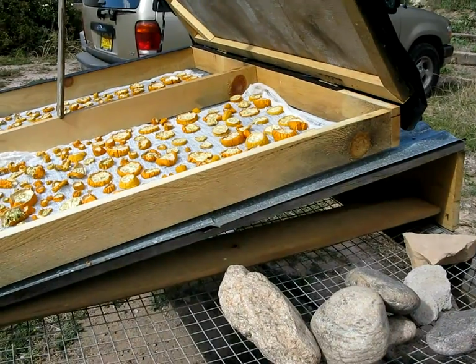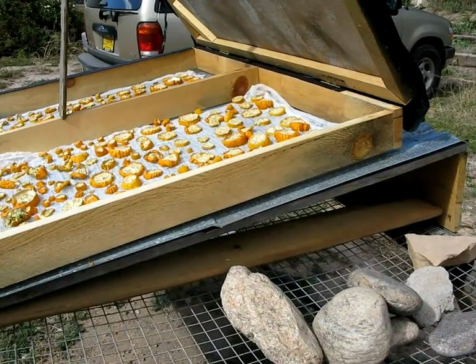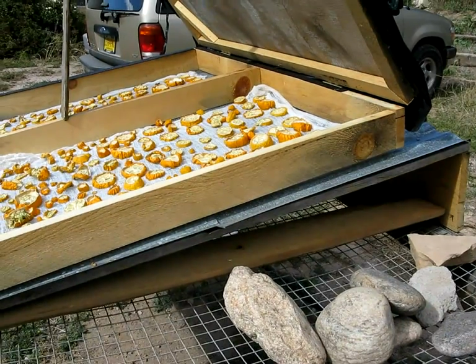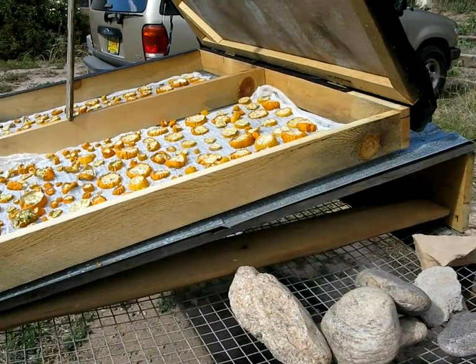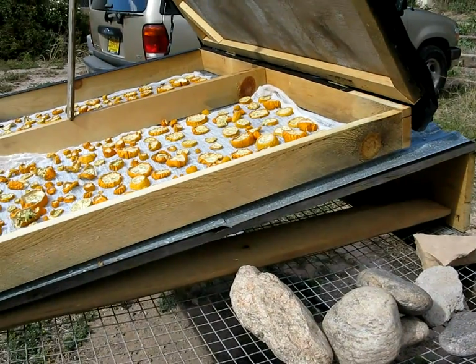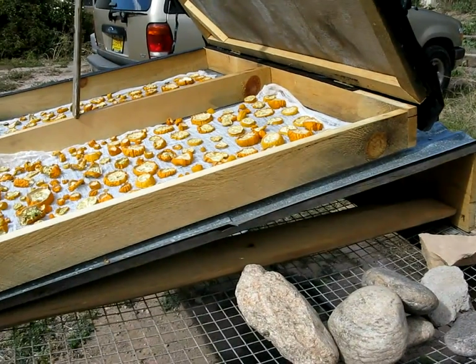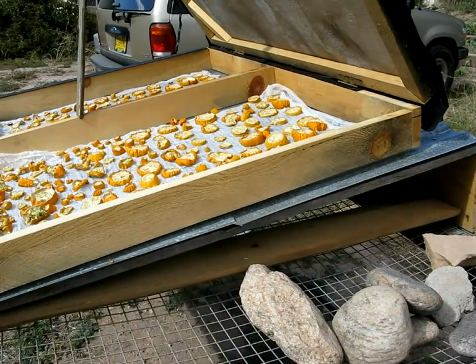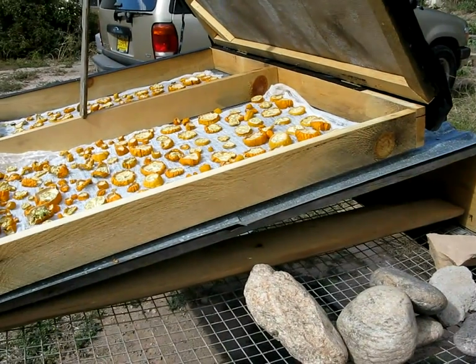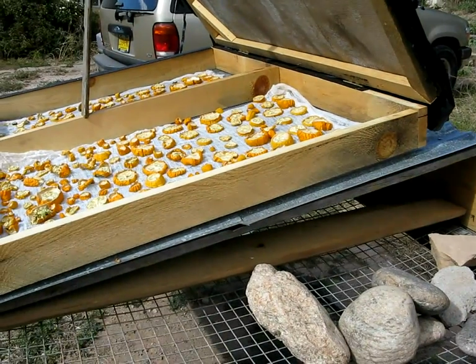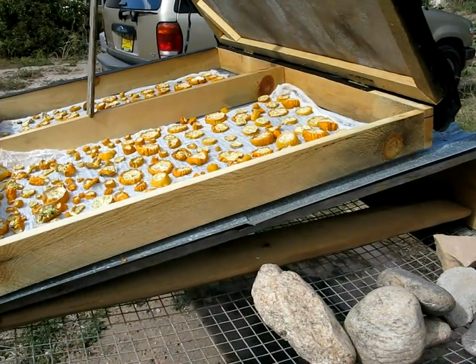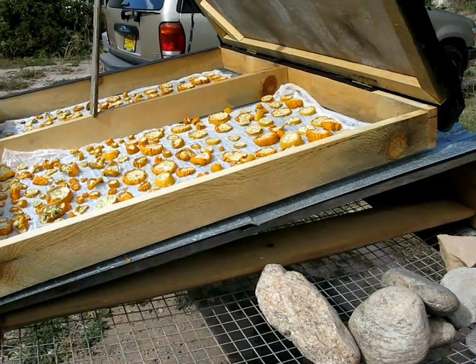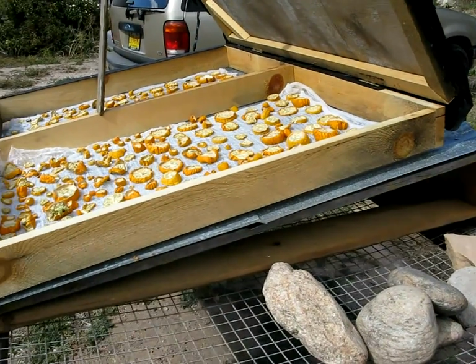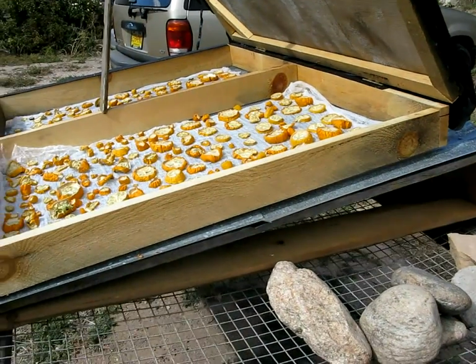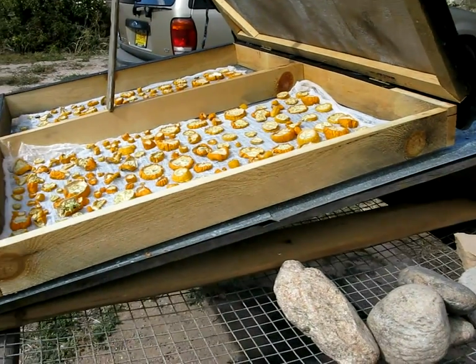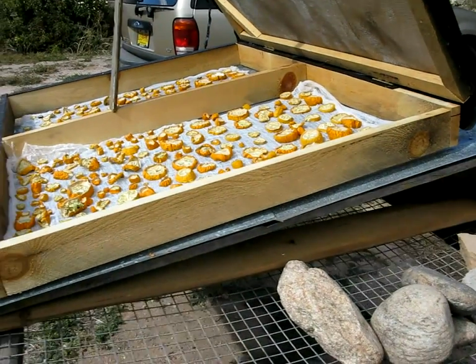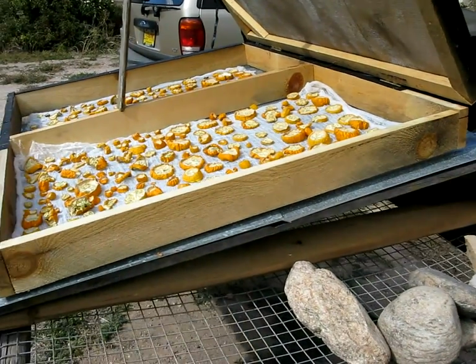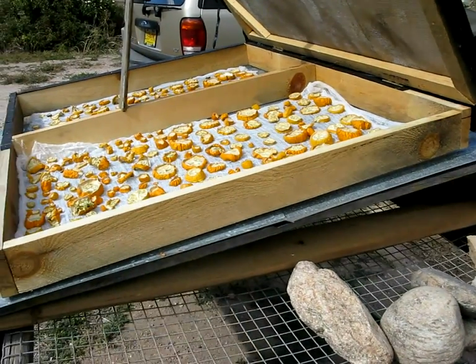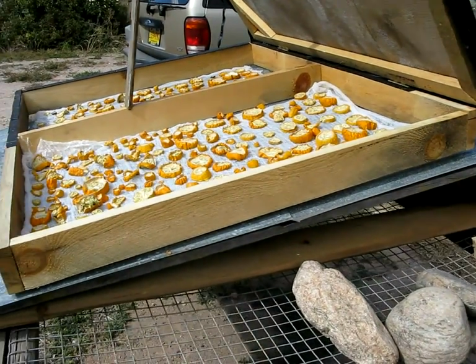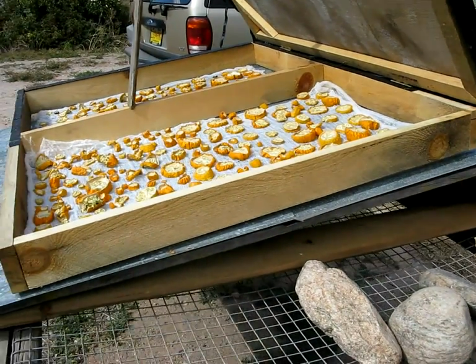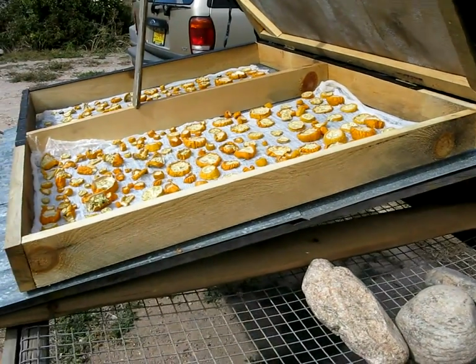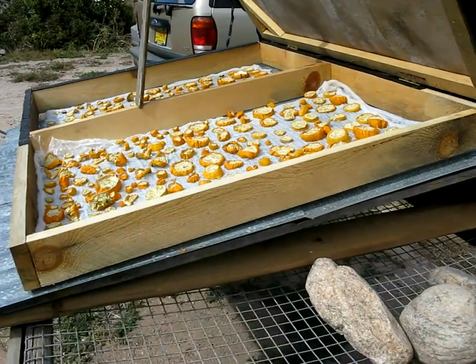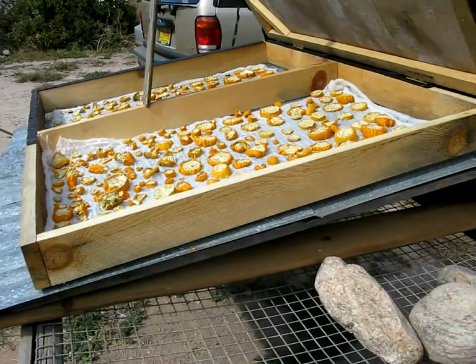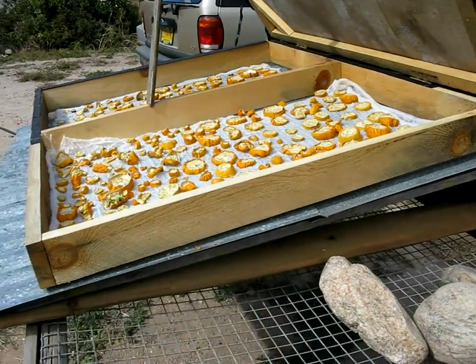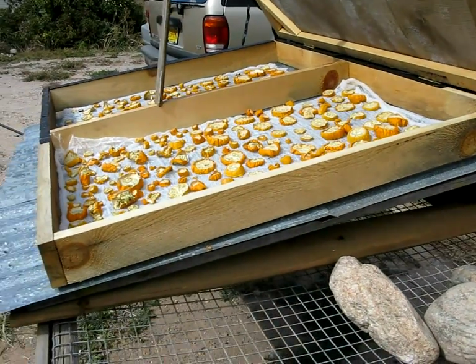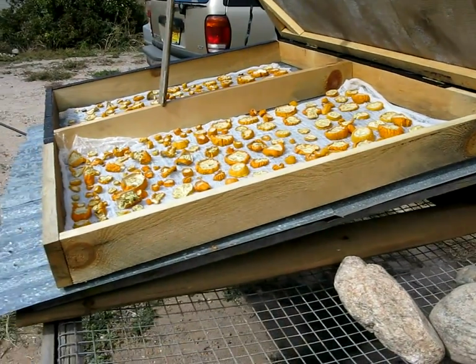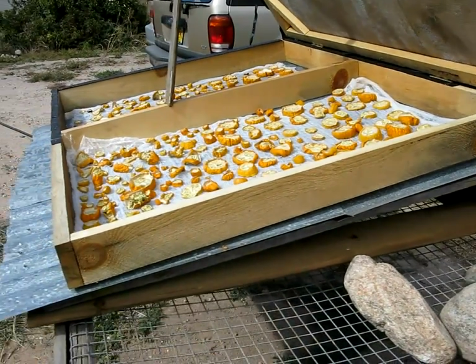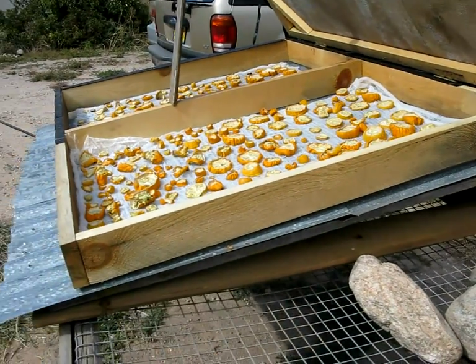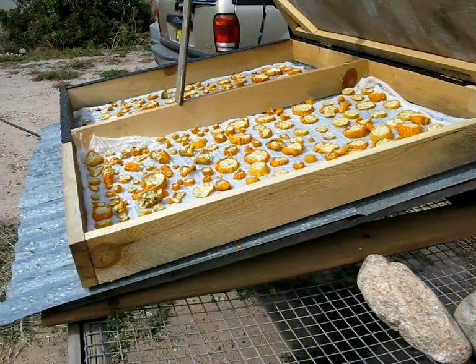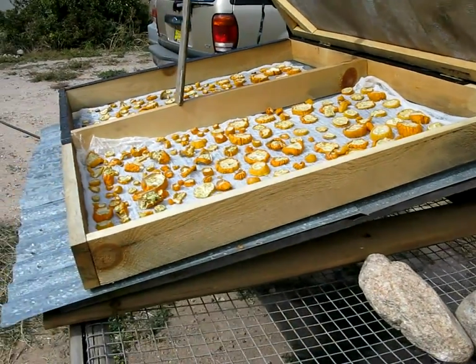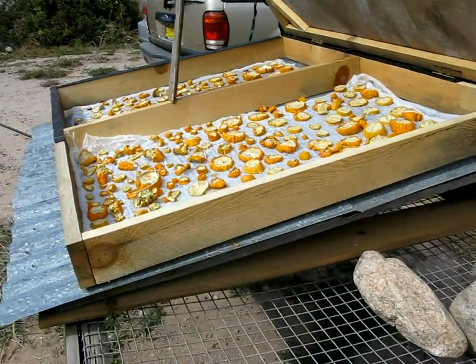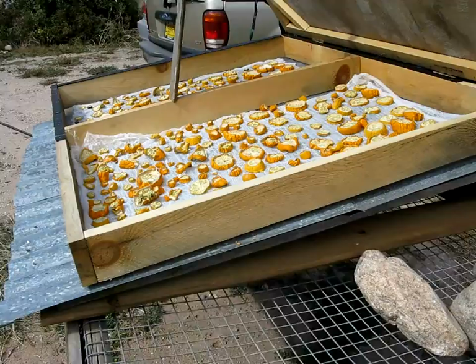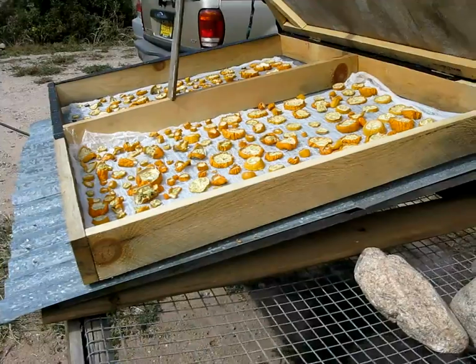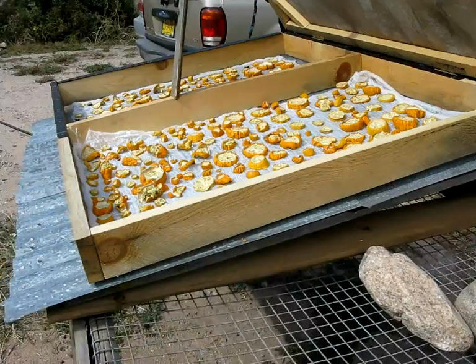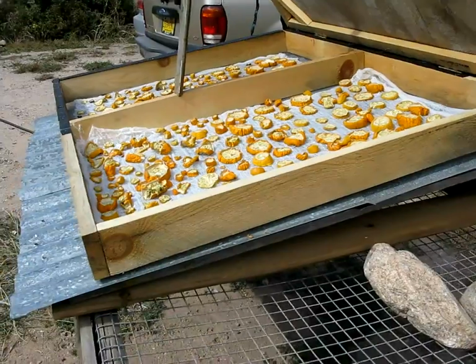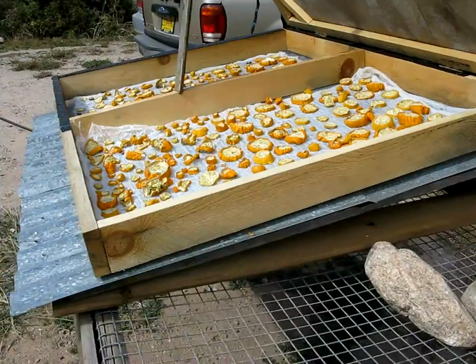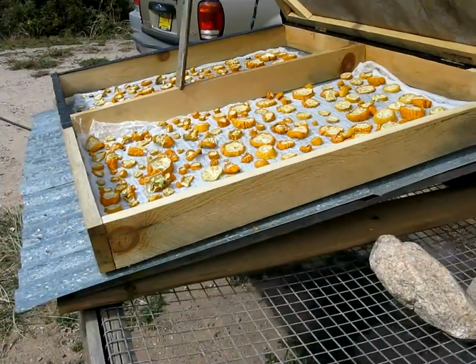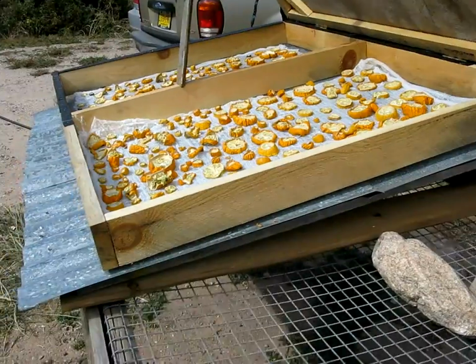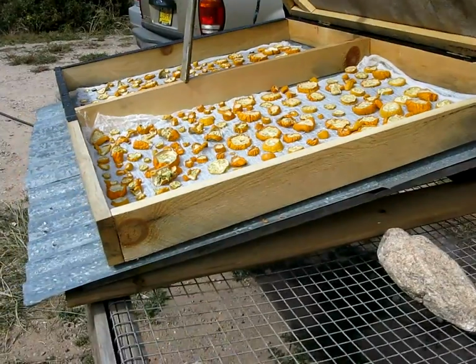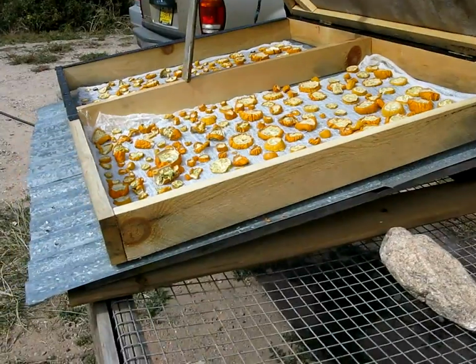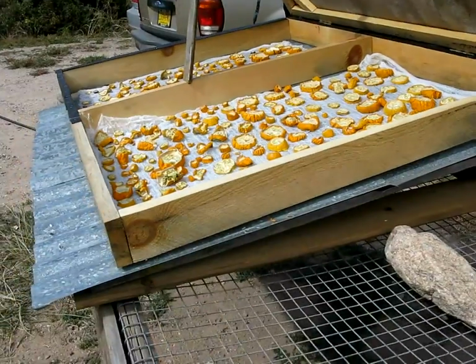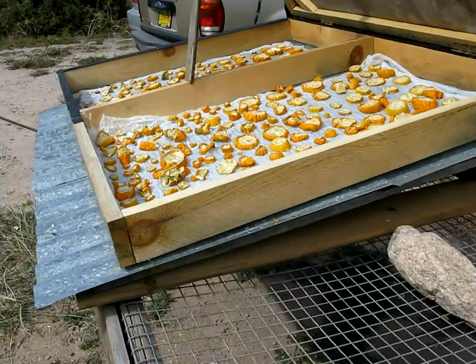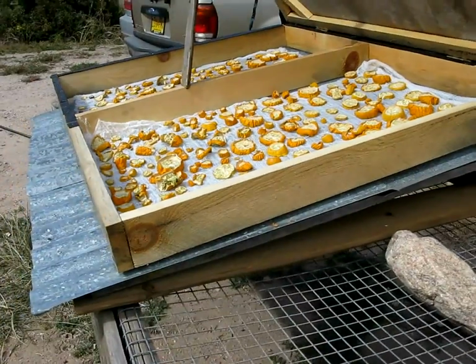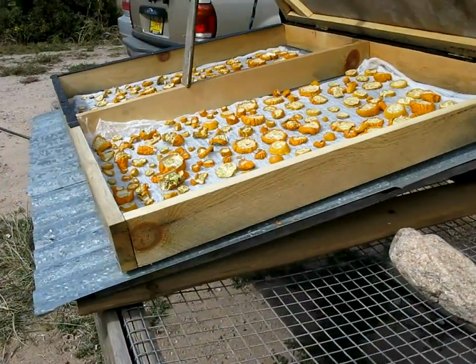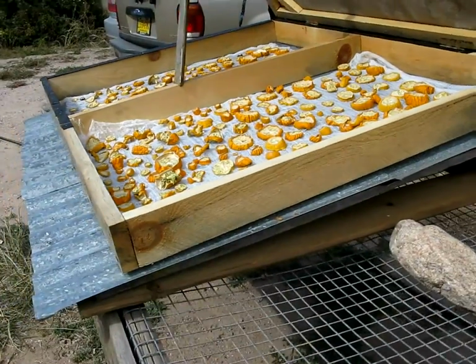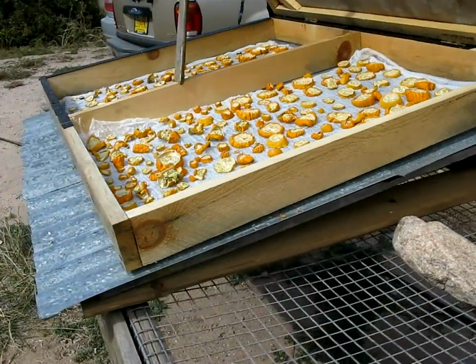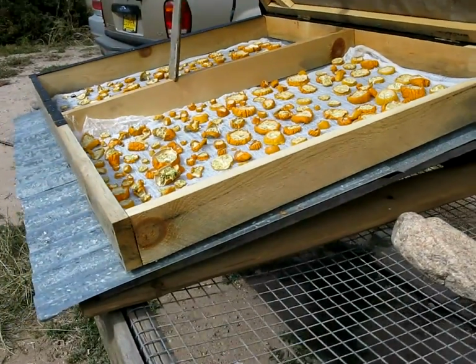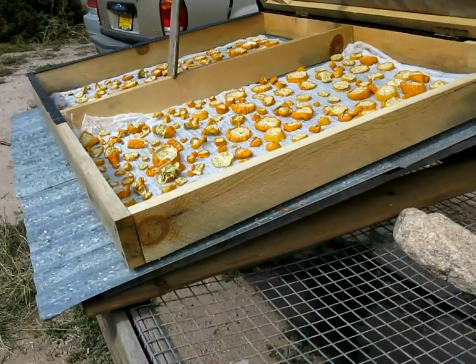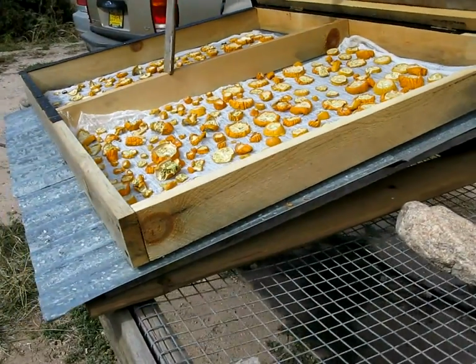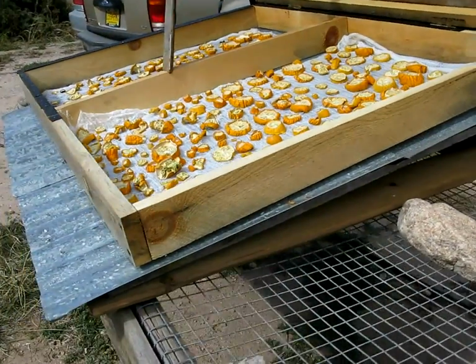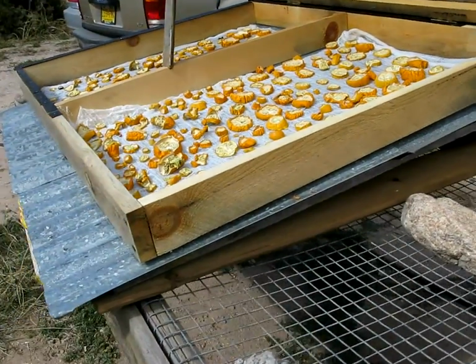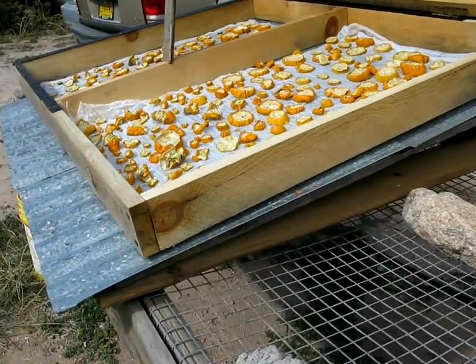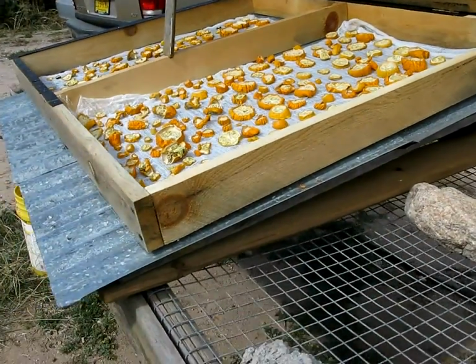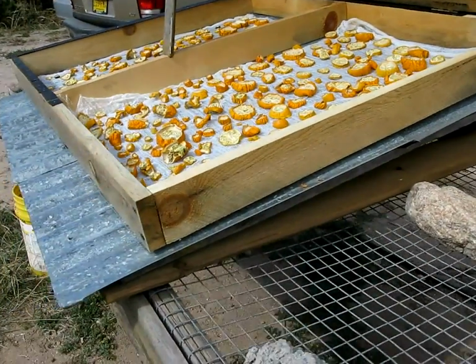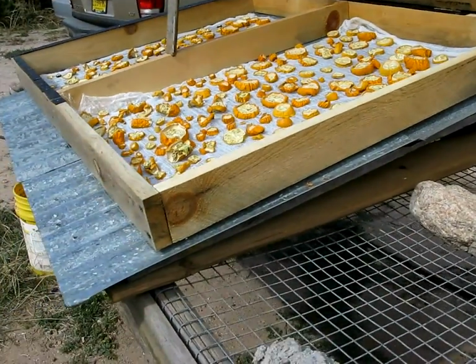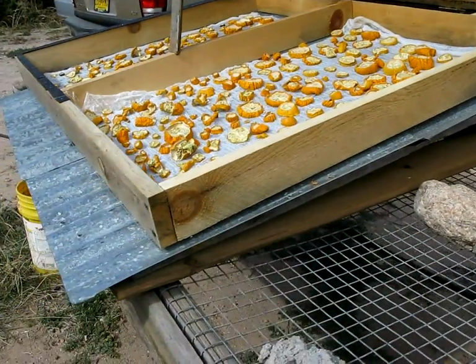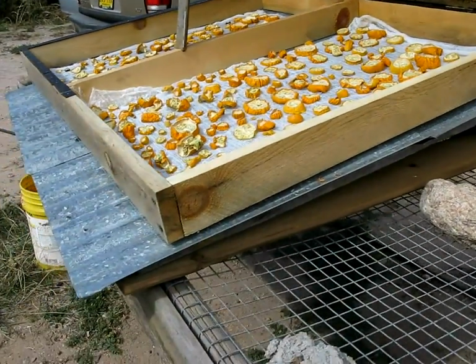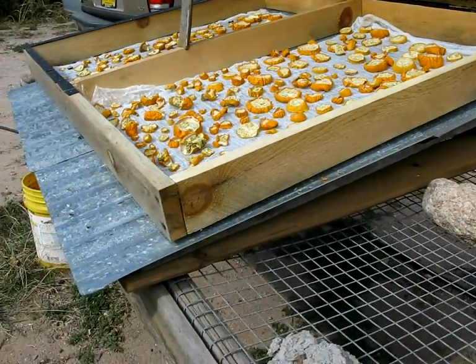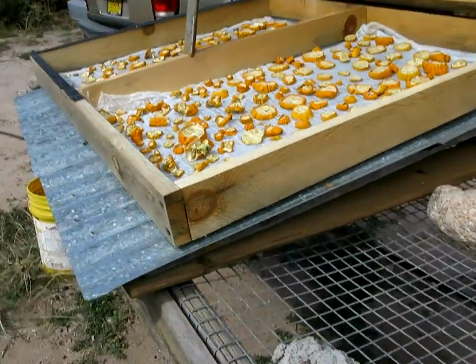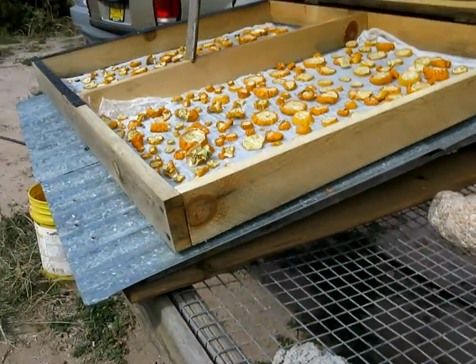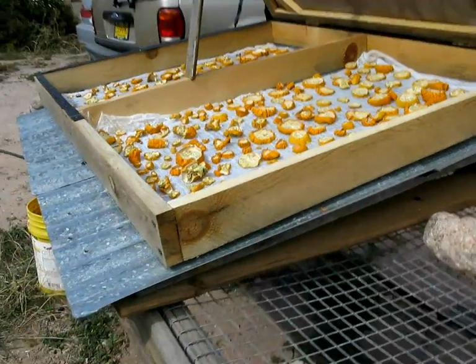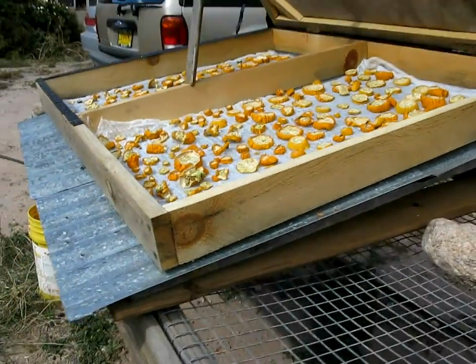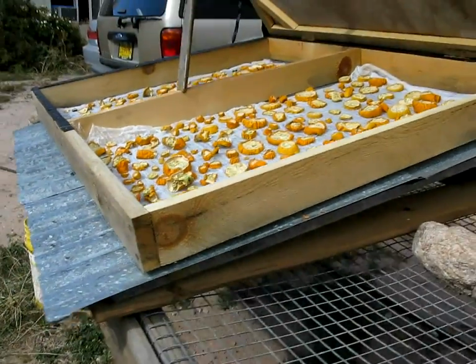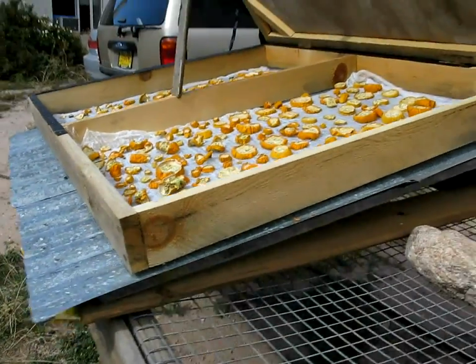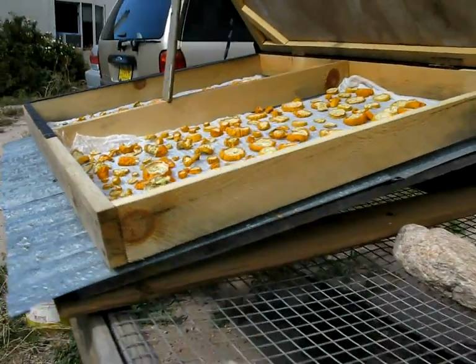Diffused light works better — a bathroom door could work just fine. You get enough heat coming in through the top and then trap it with the bottom.